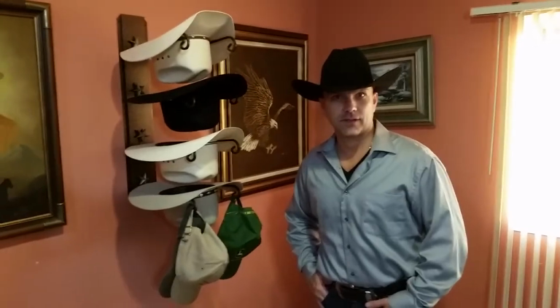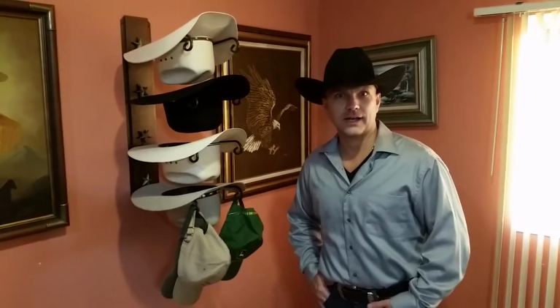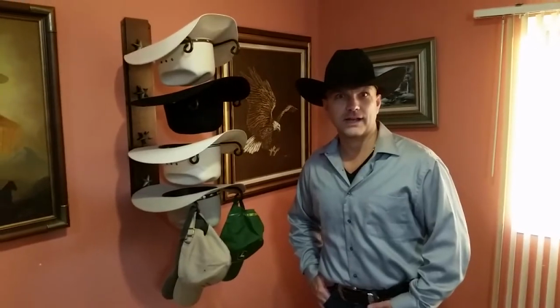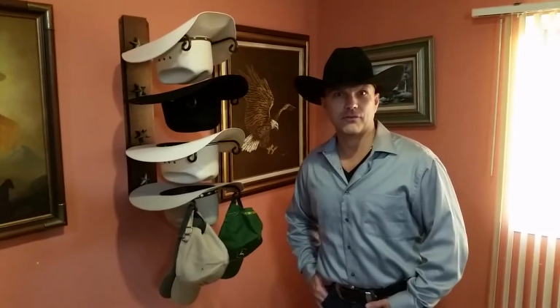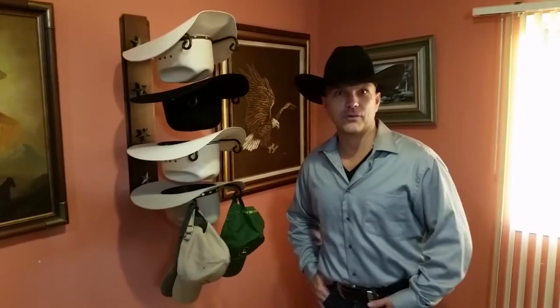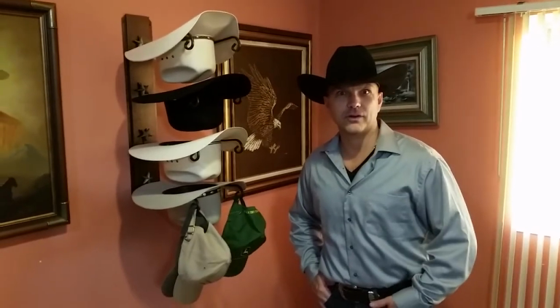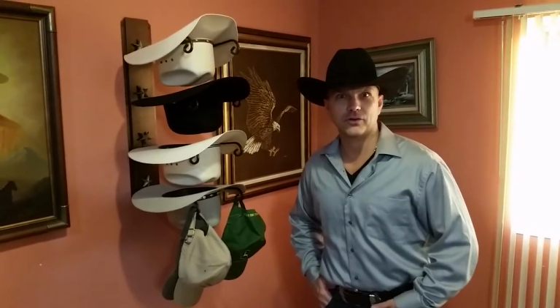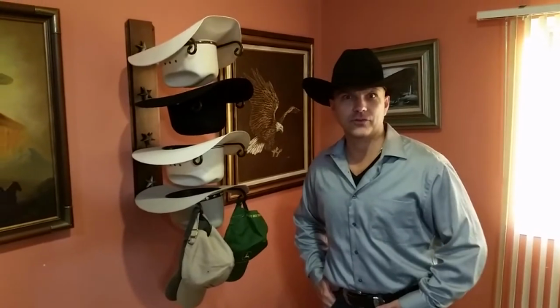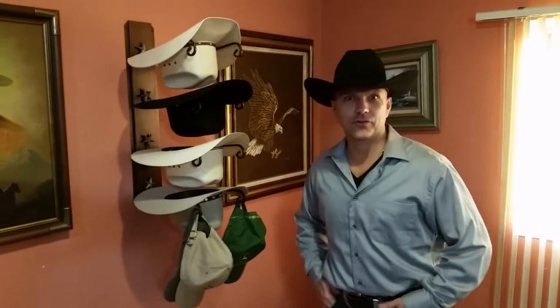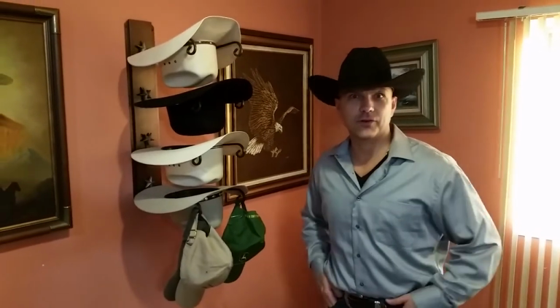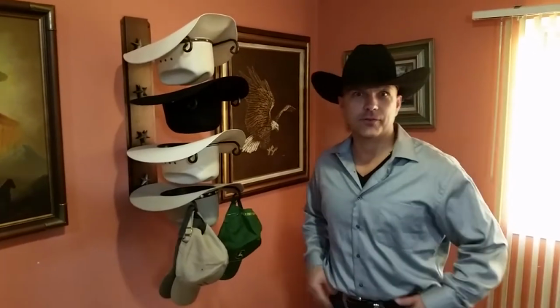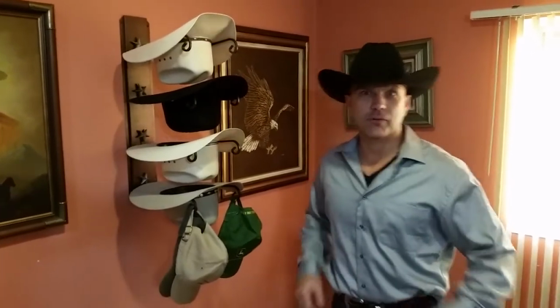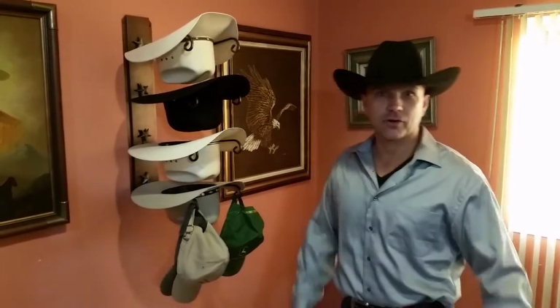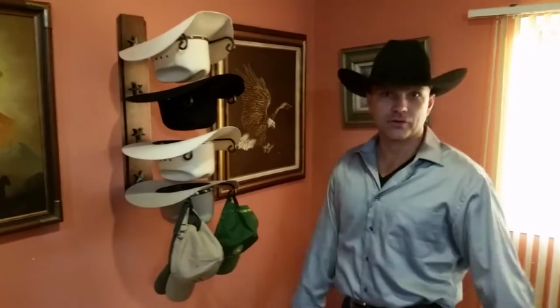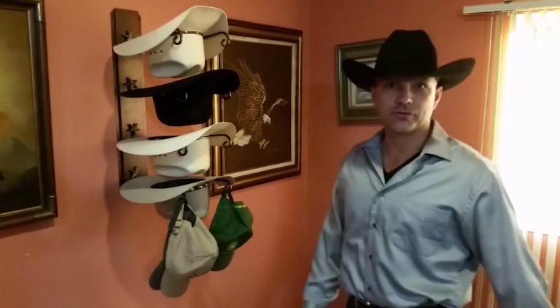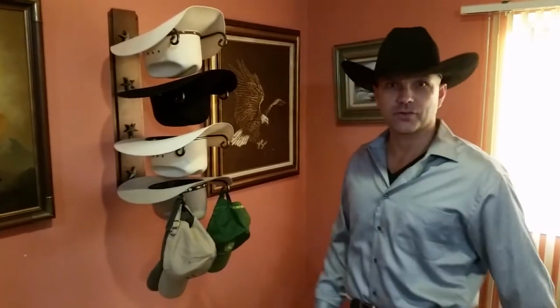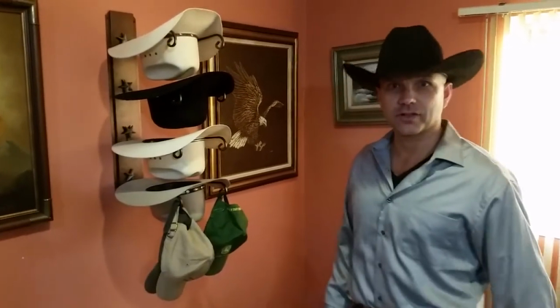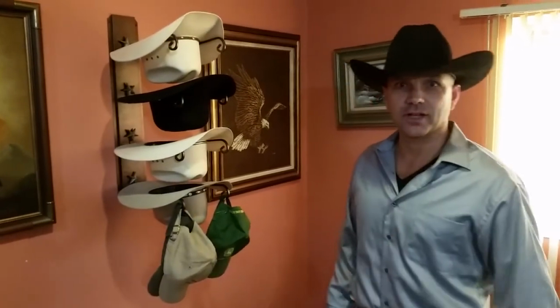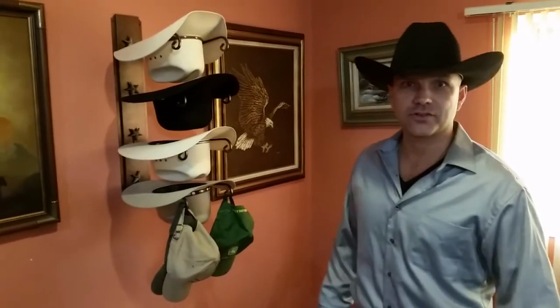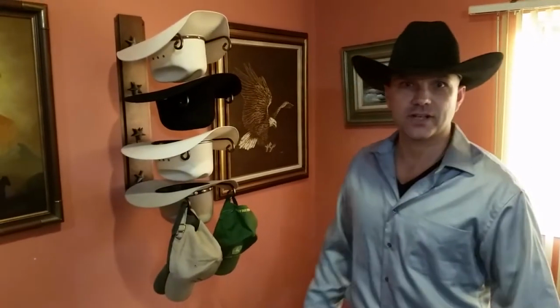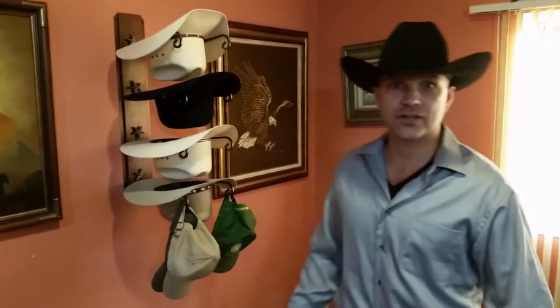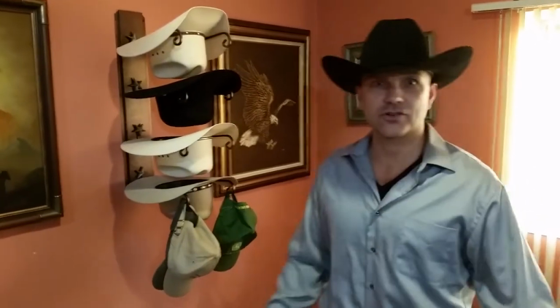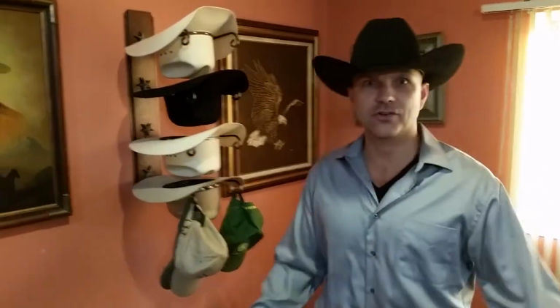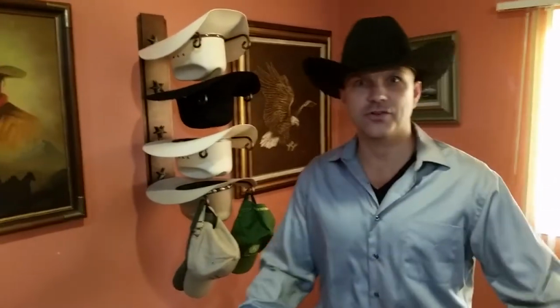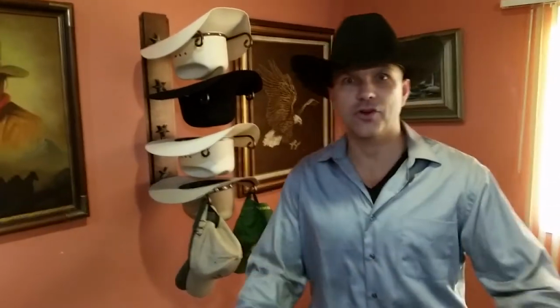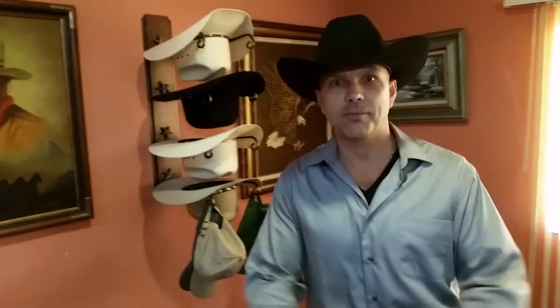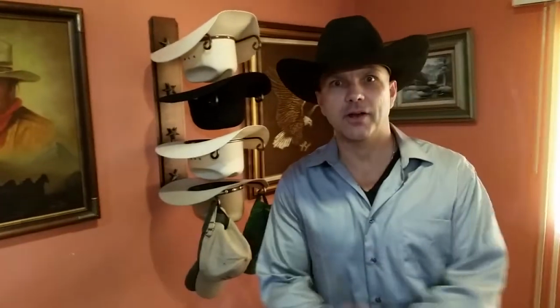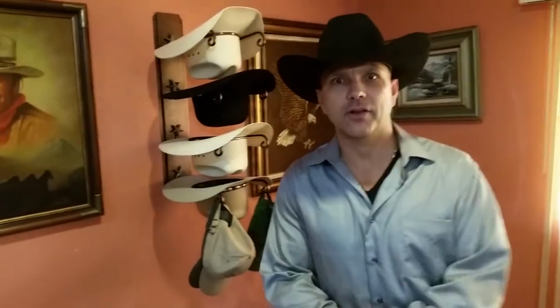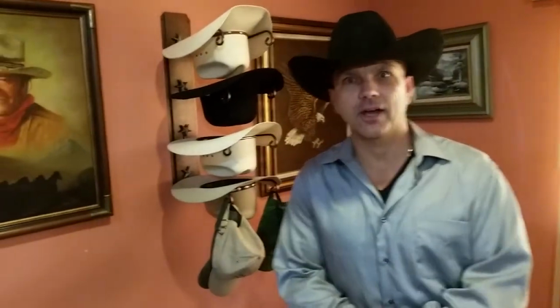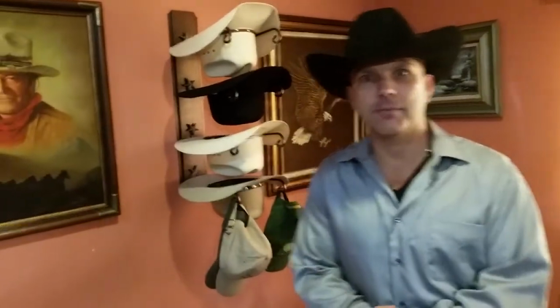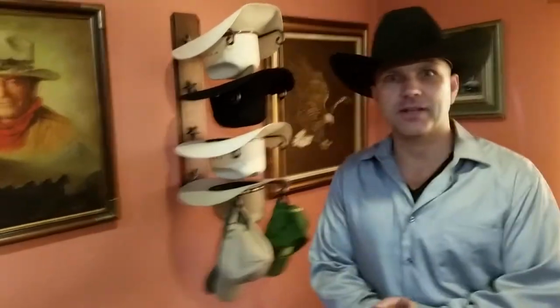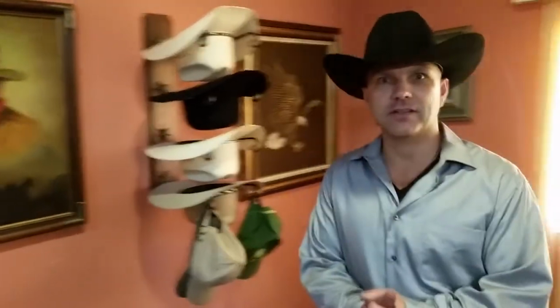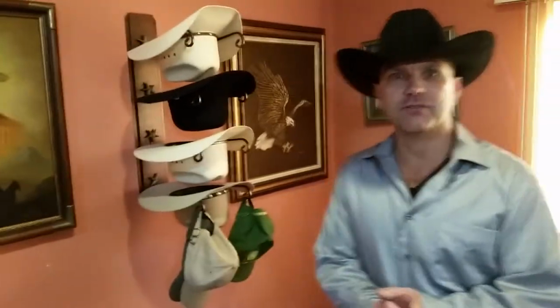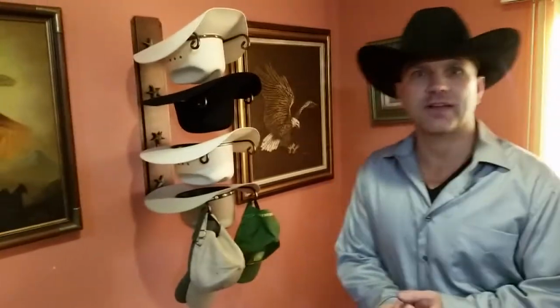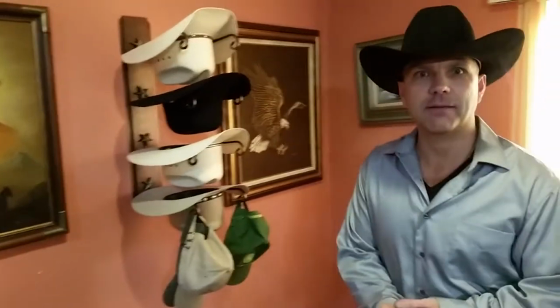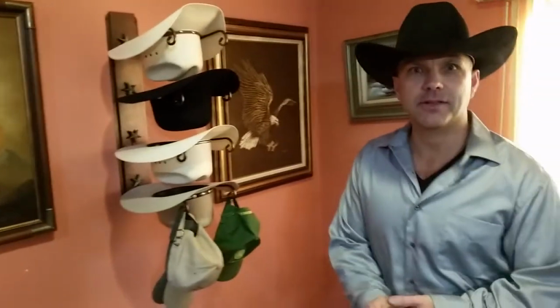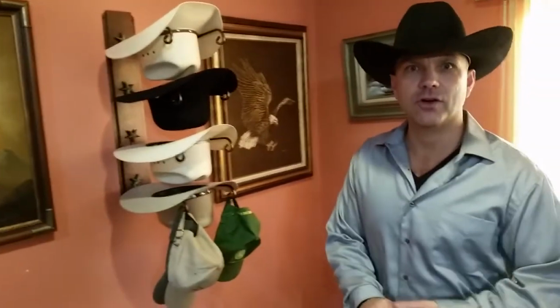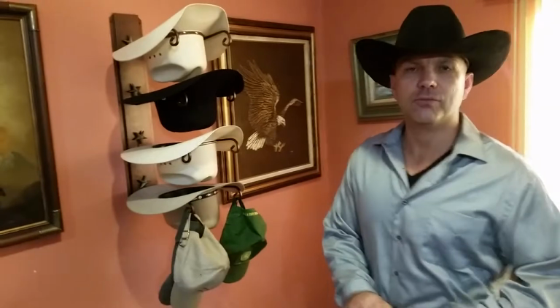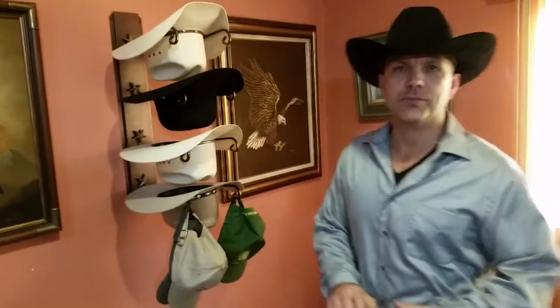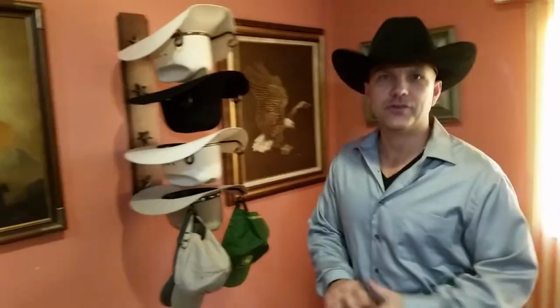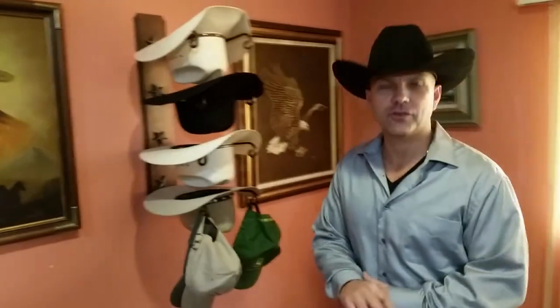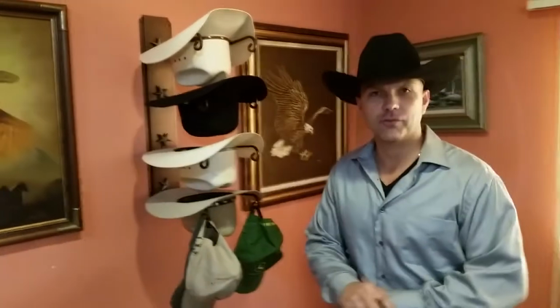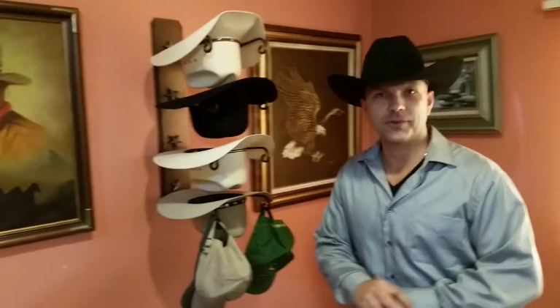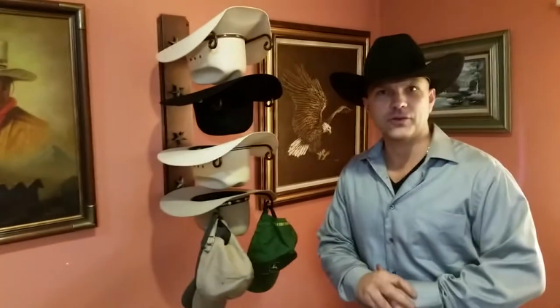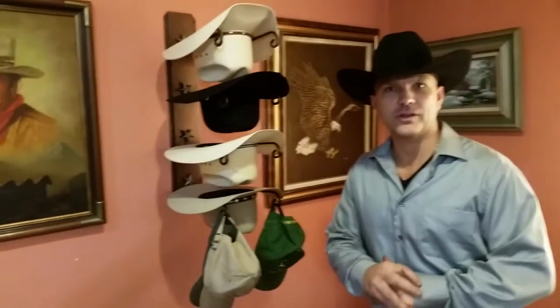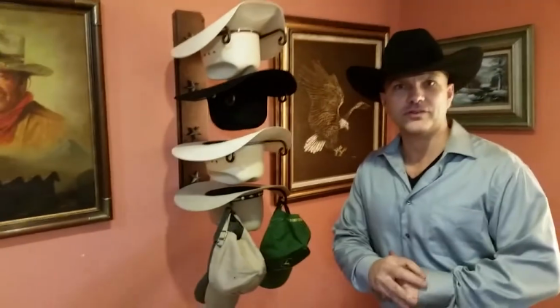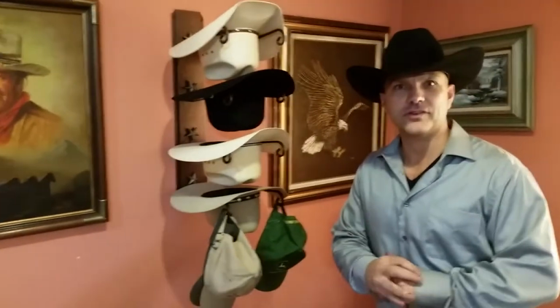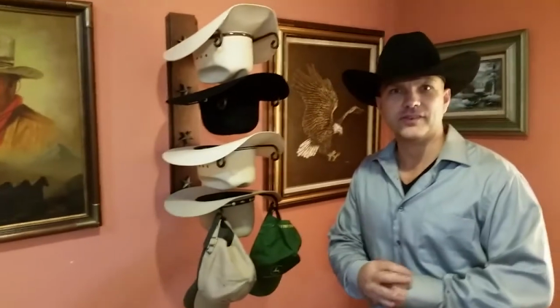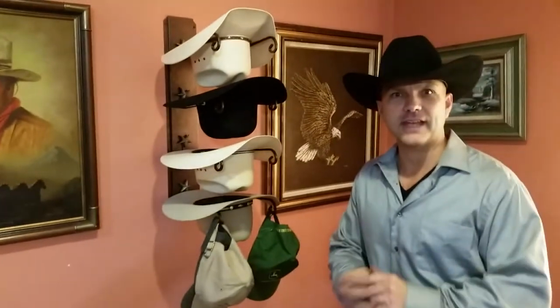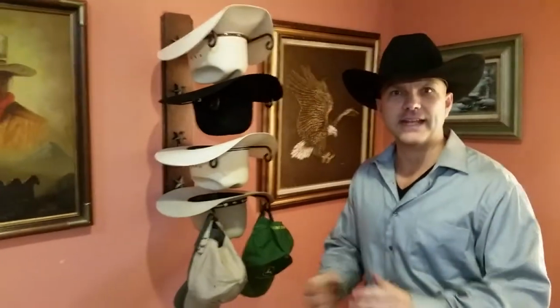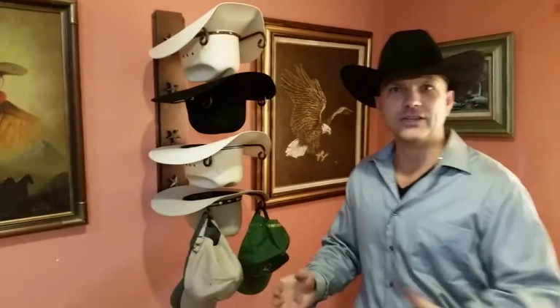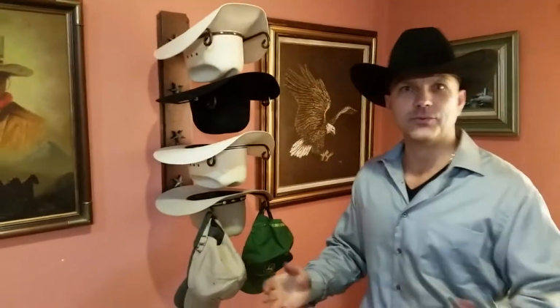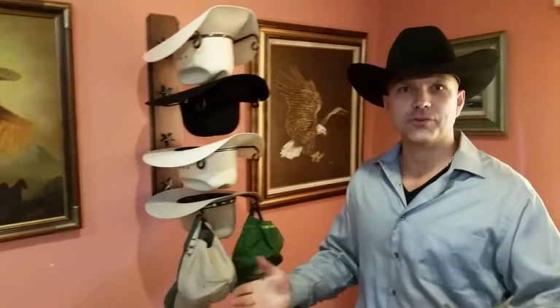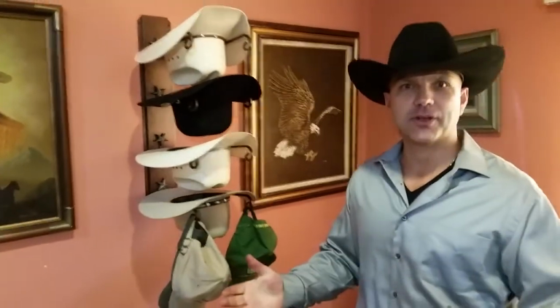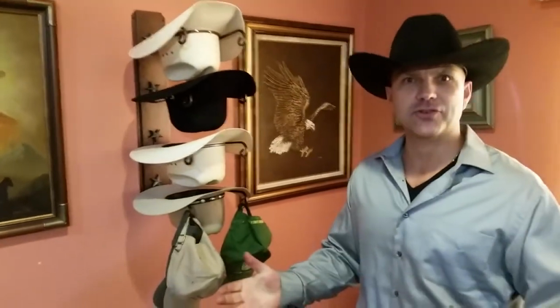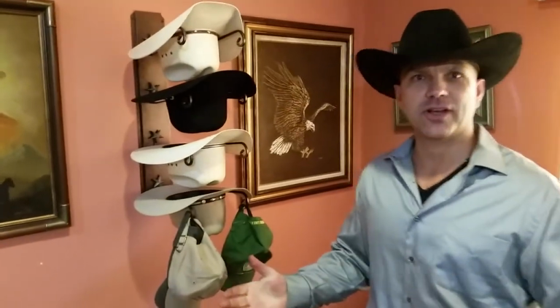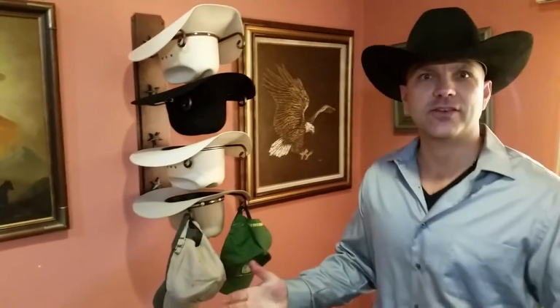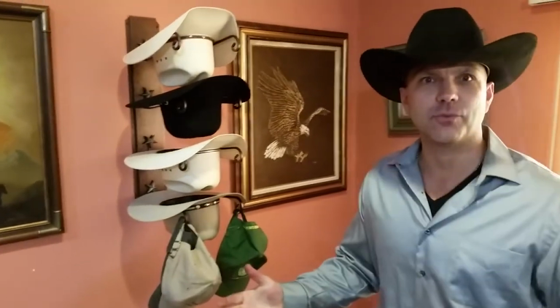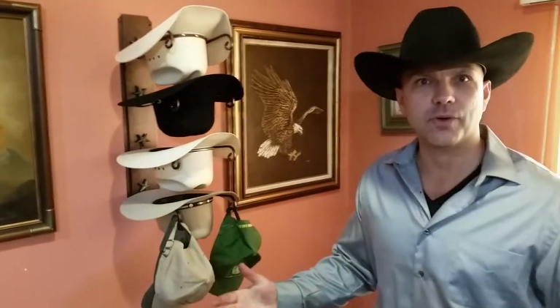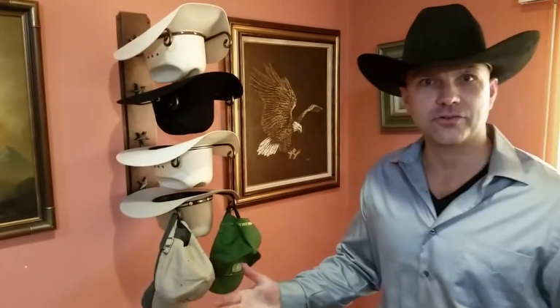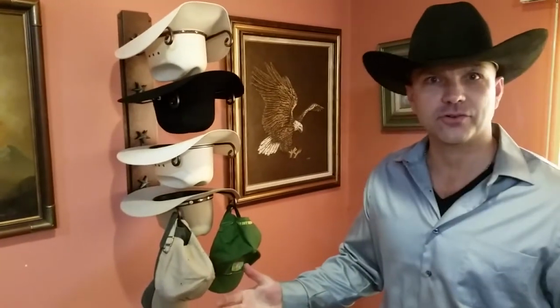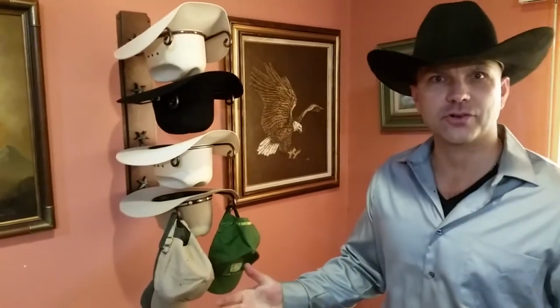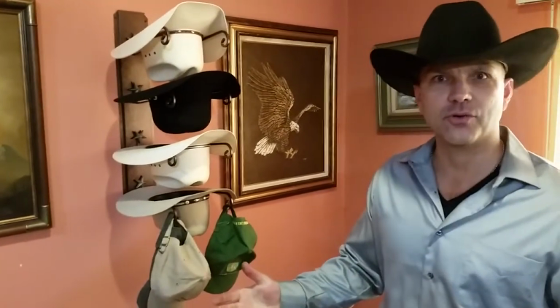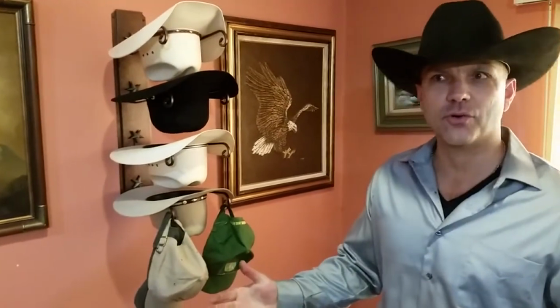Hi everyone. Christopher here from the Mark Christopher Collection. Not sure if you know about our company — it's a family-owned business. We've been doing this since the 80s. We specialize in western decor.